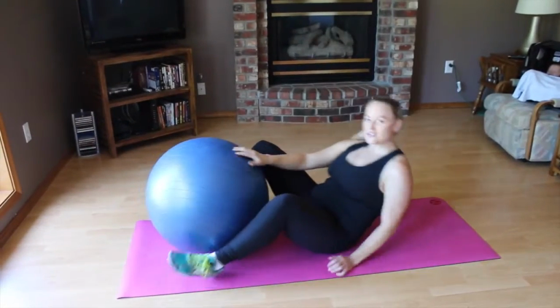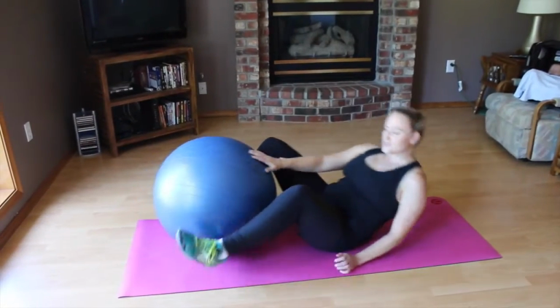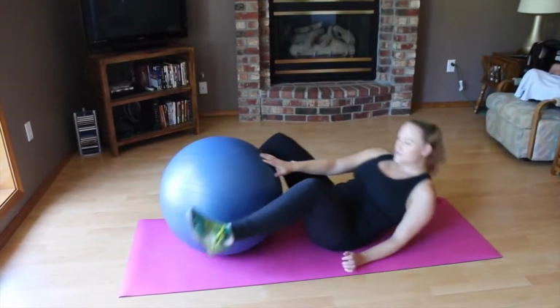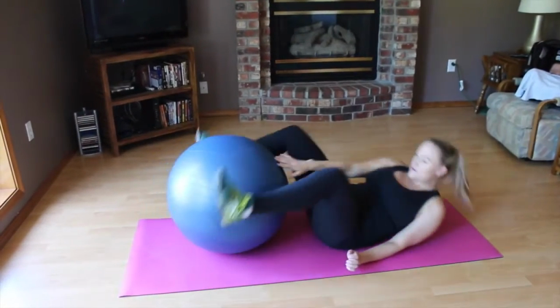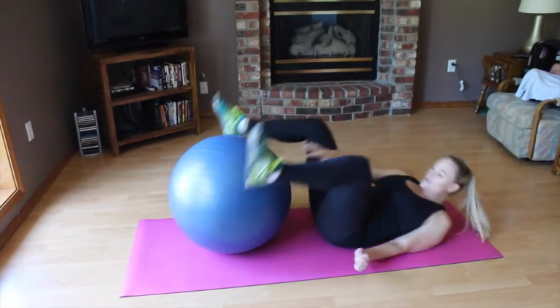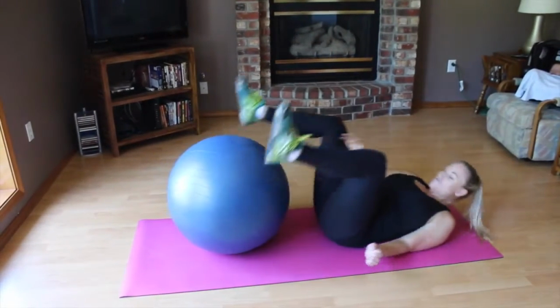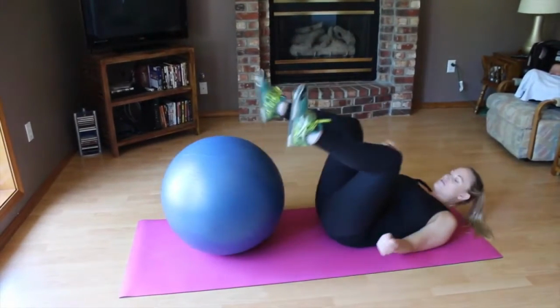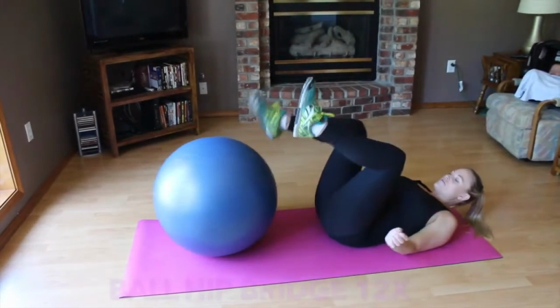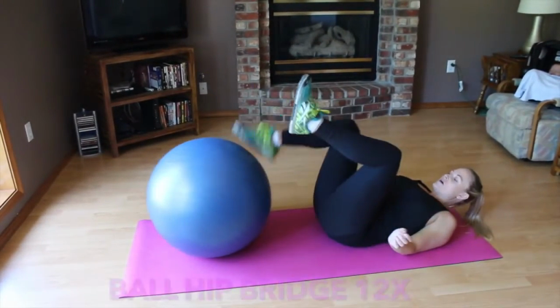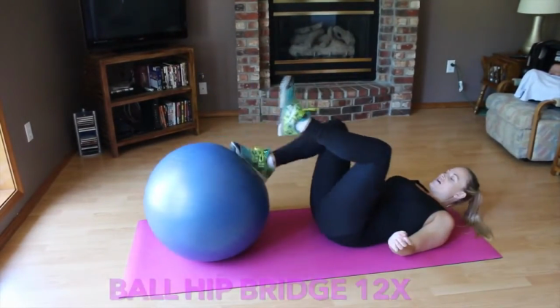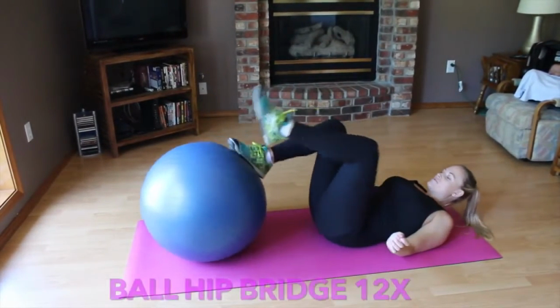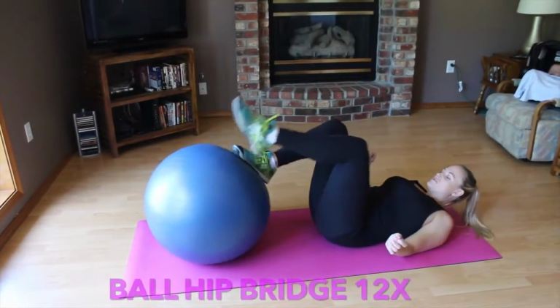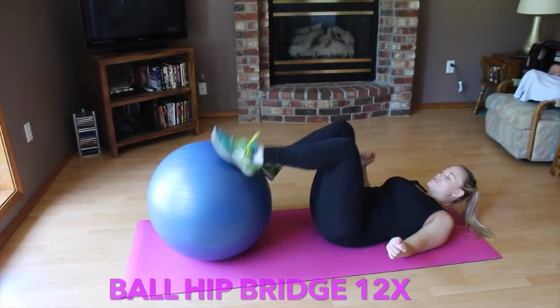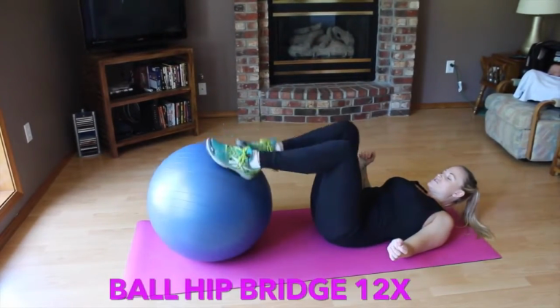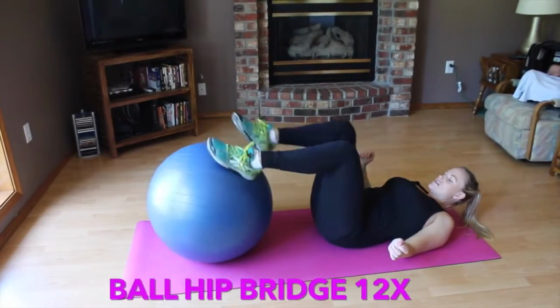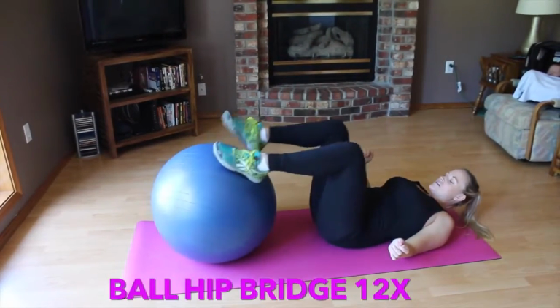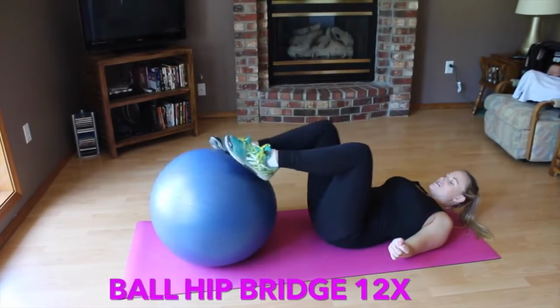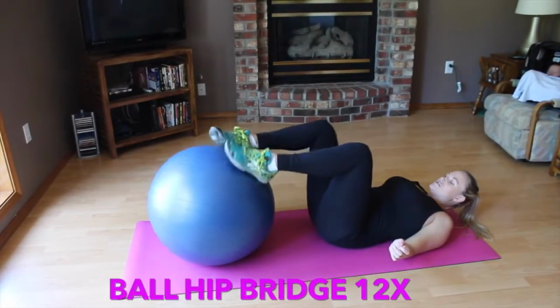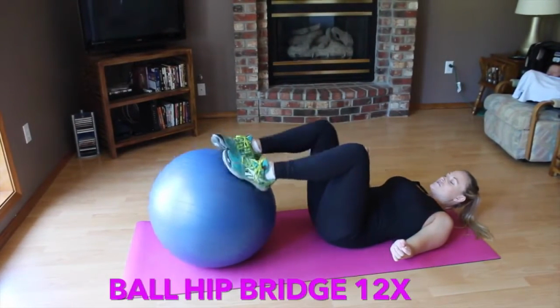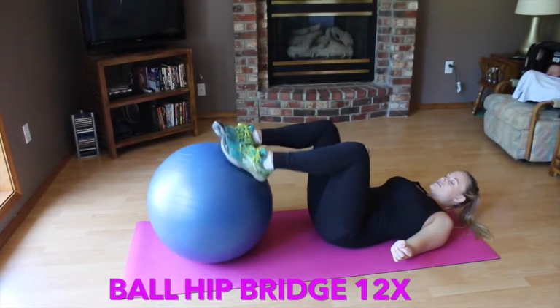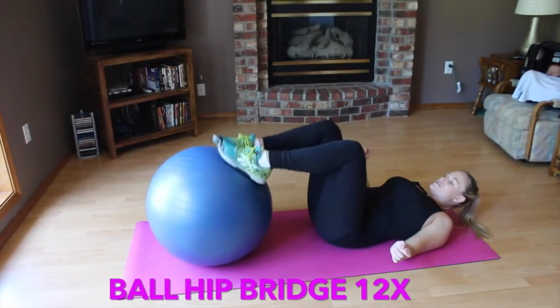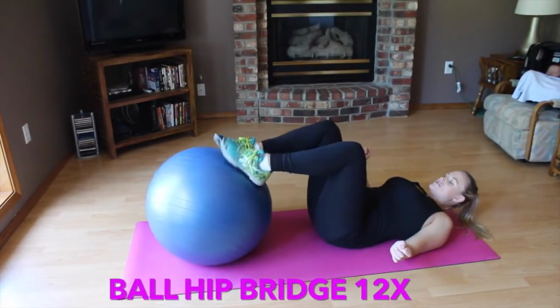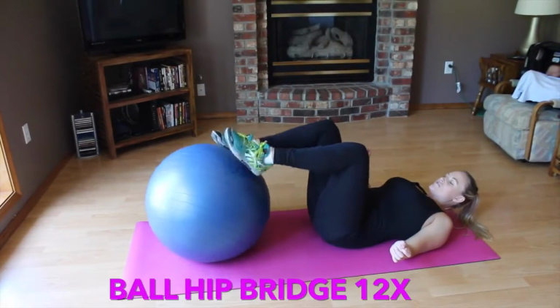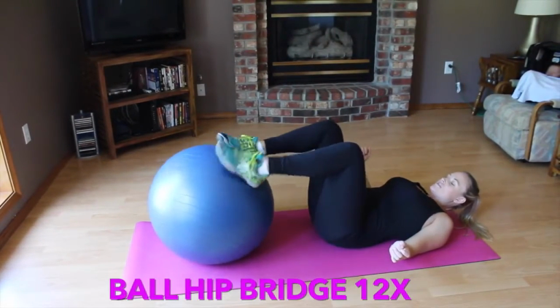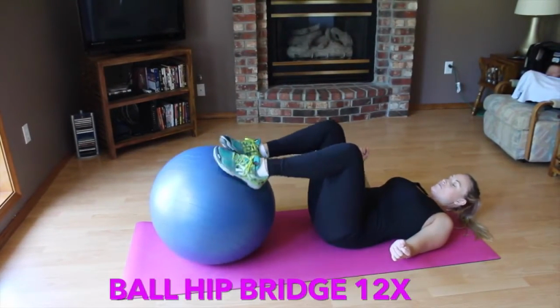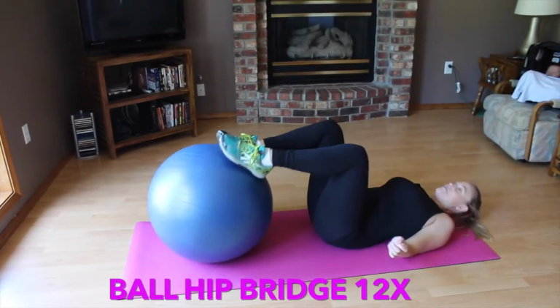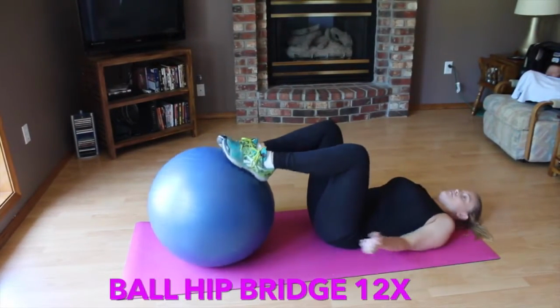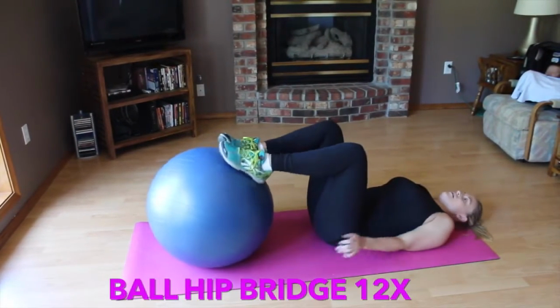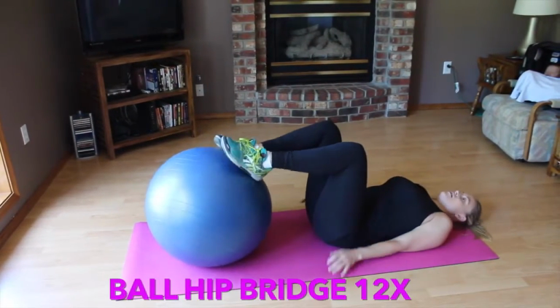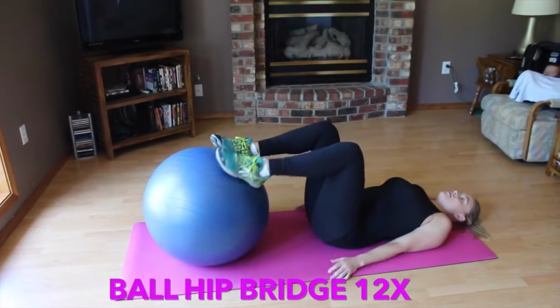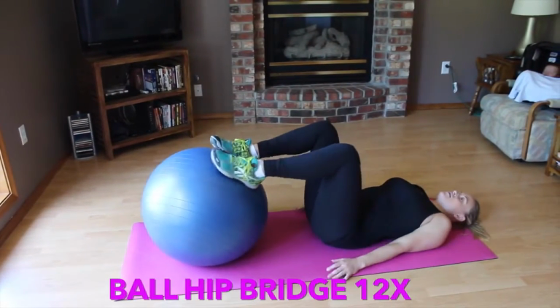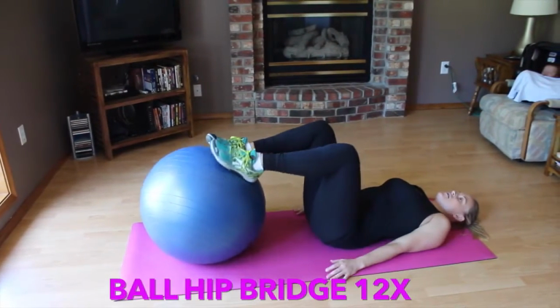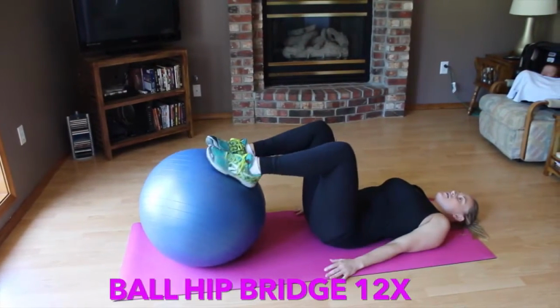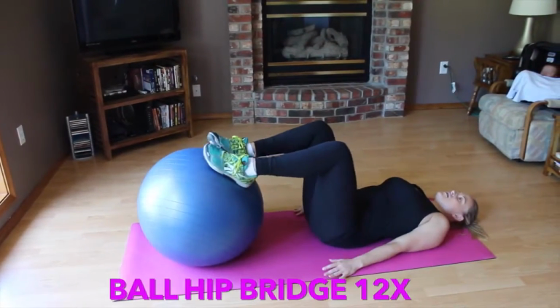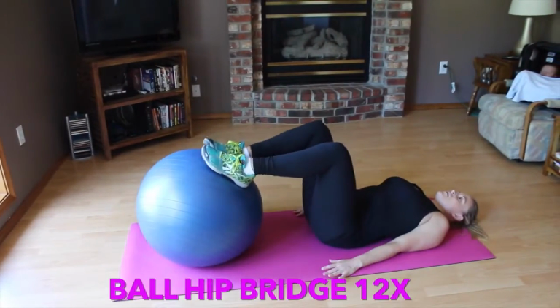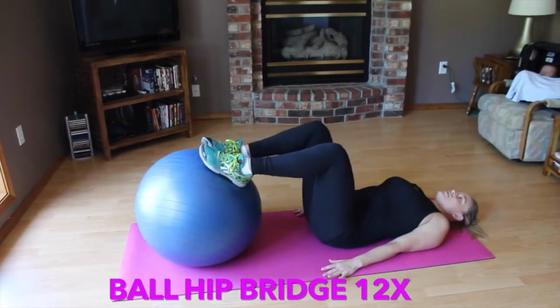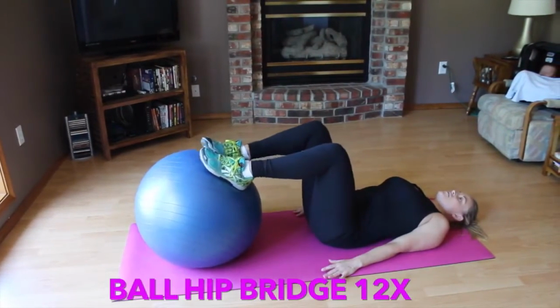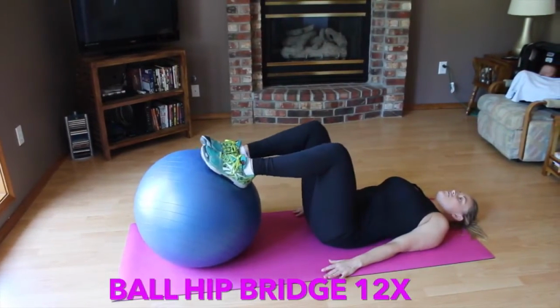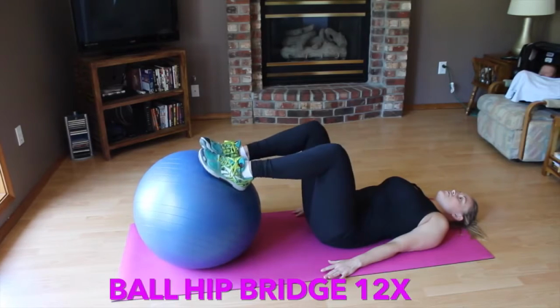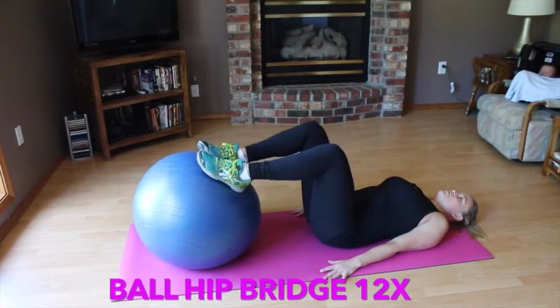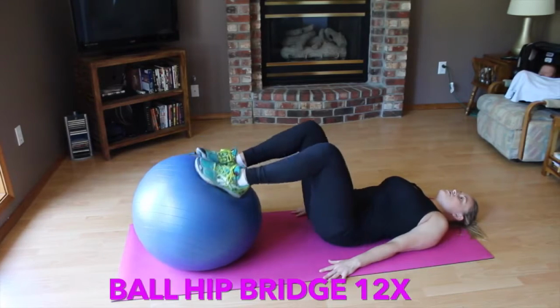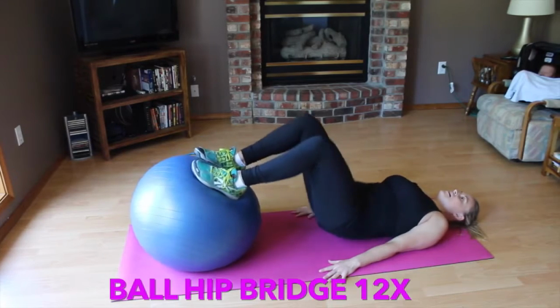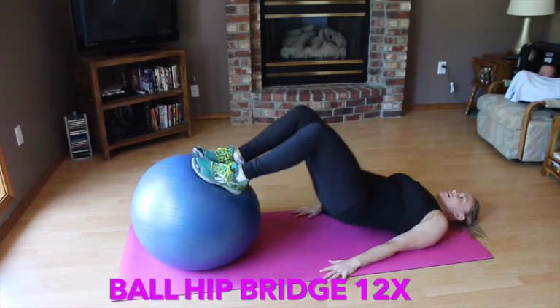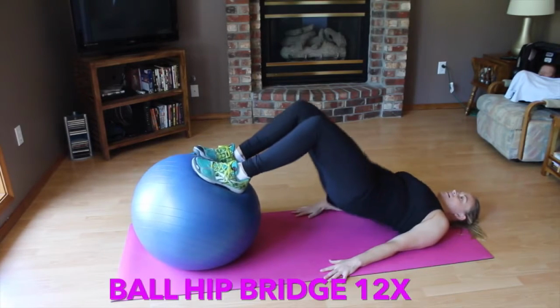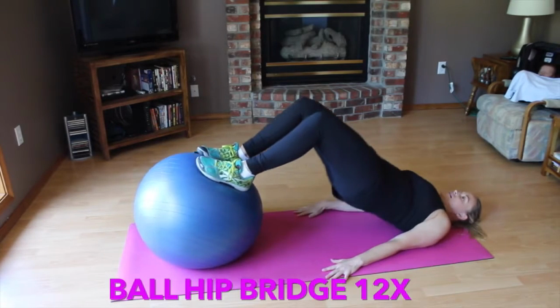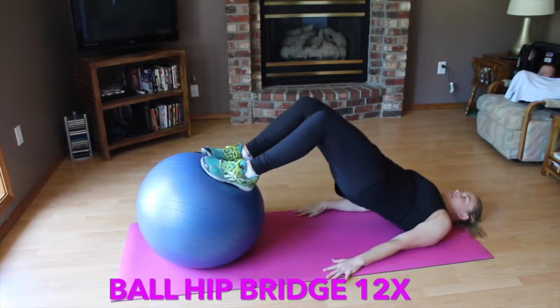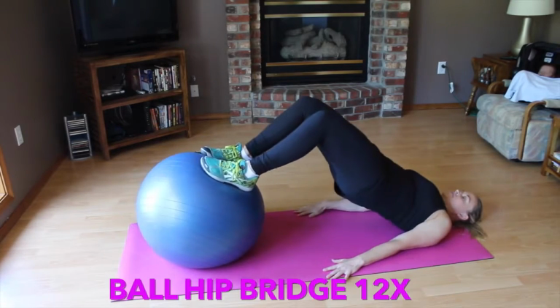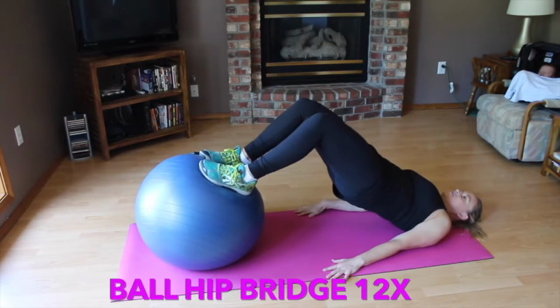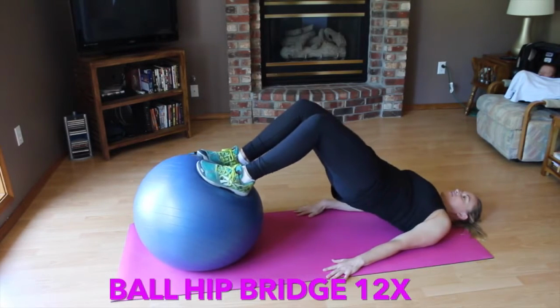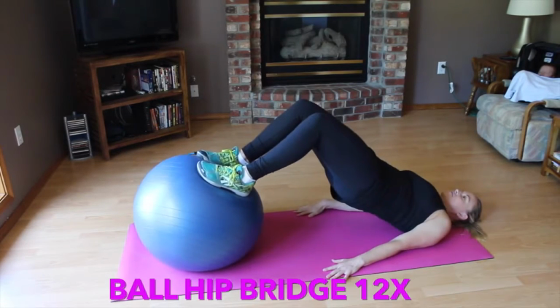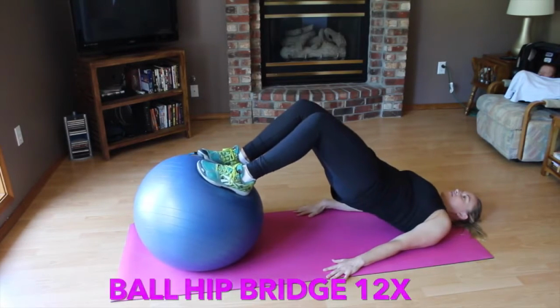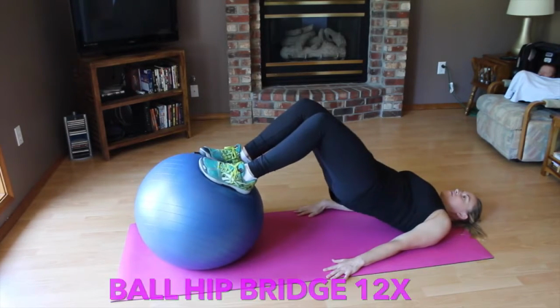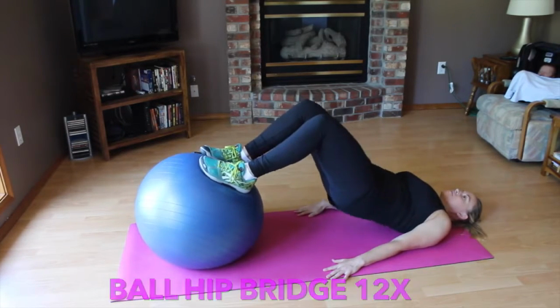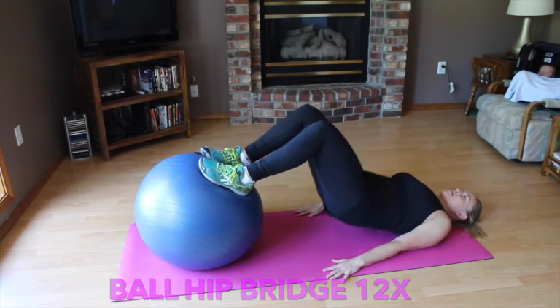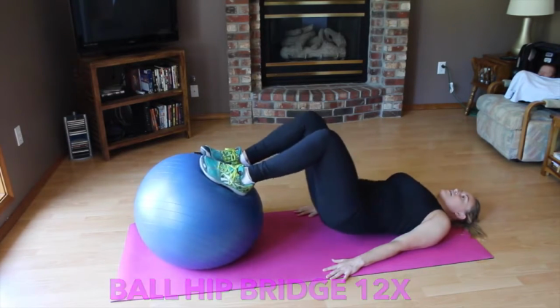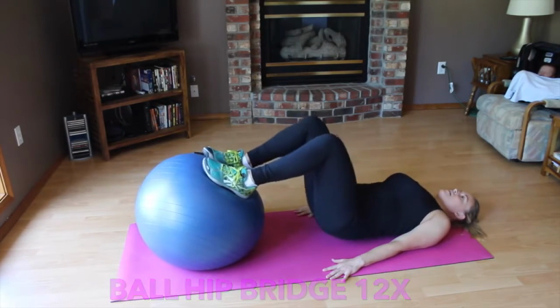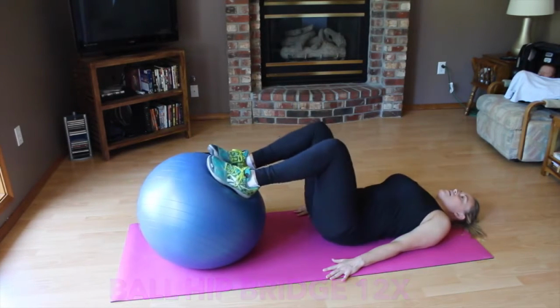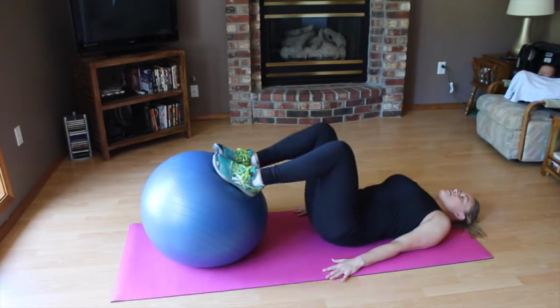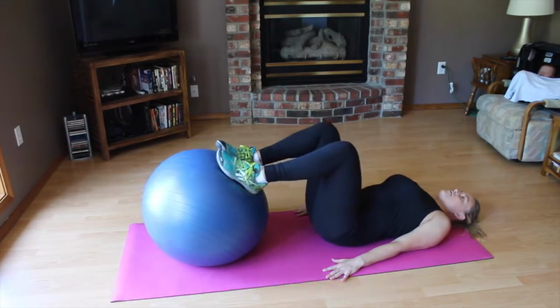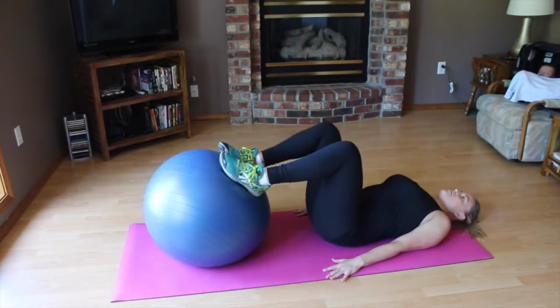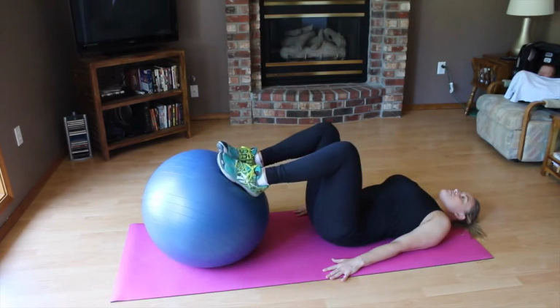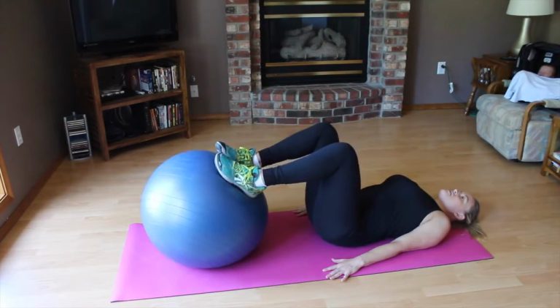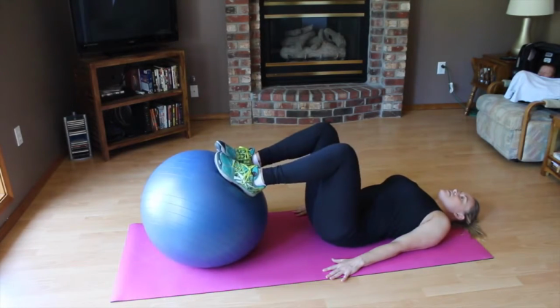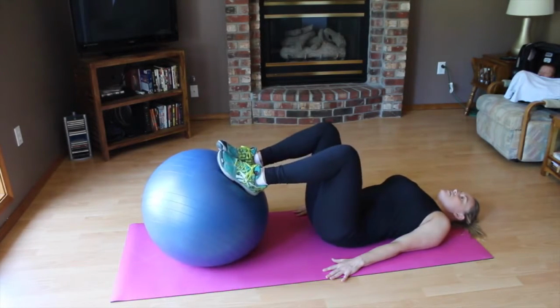So with the ball hip bridges, you're just going to place your feet up on the ball, keep your core tight, and lift all the way up and all the way down.